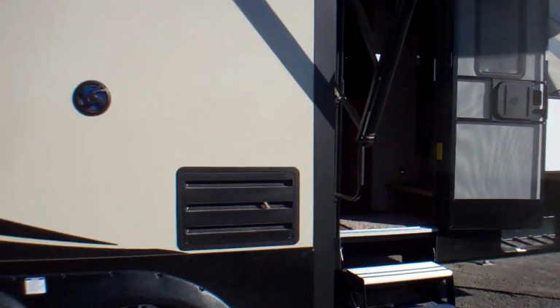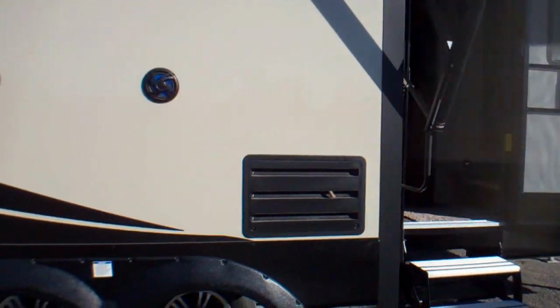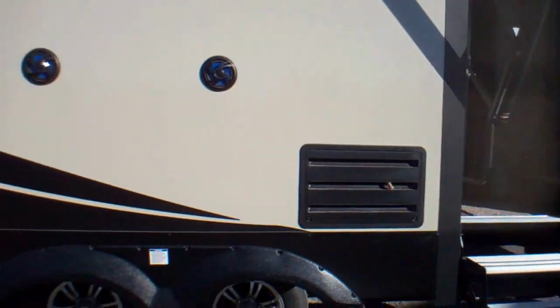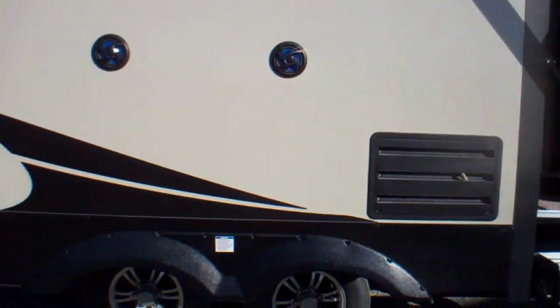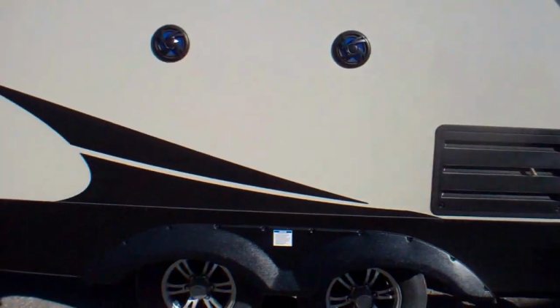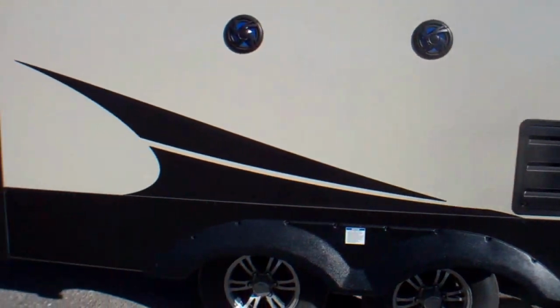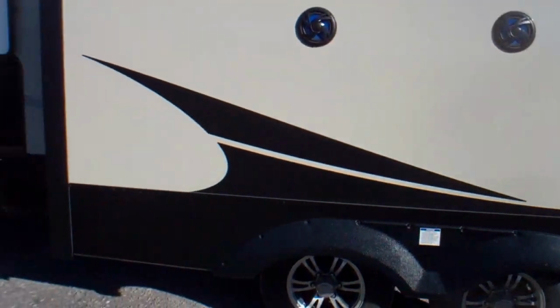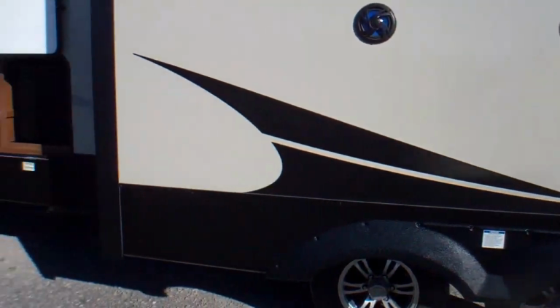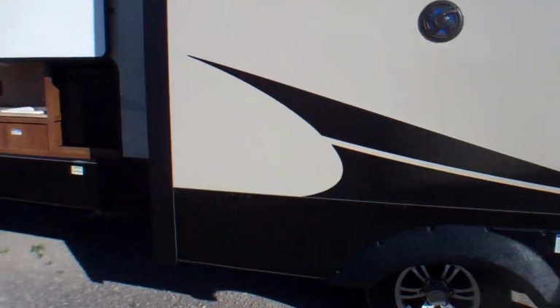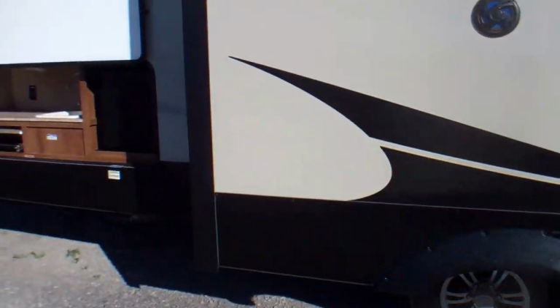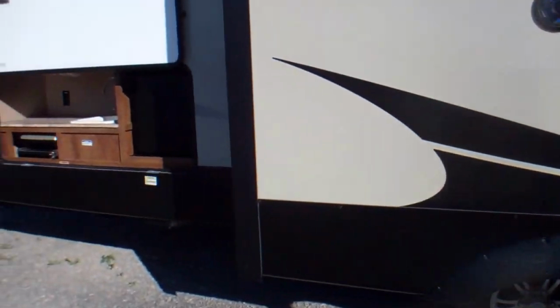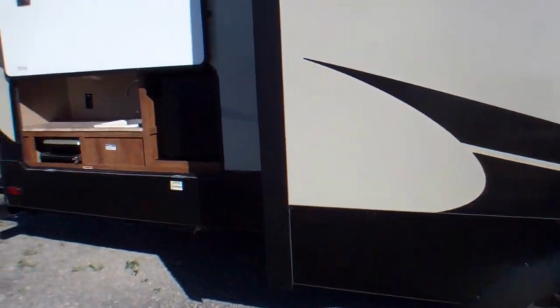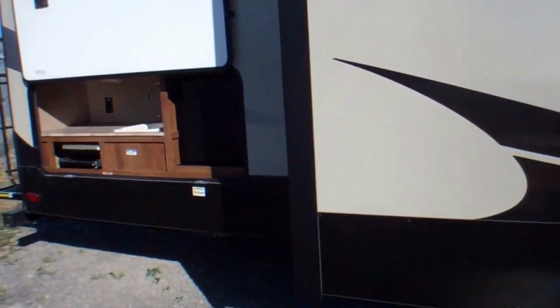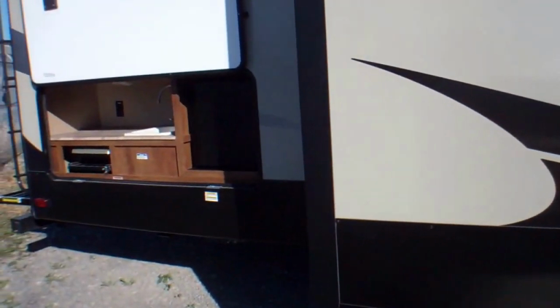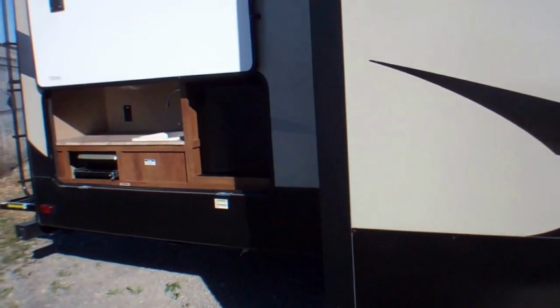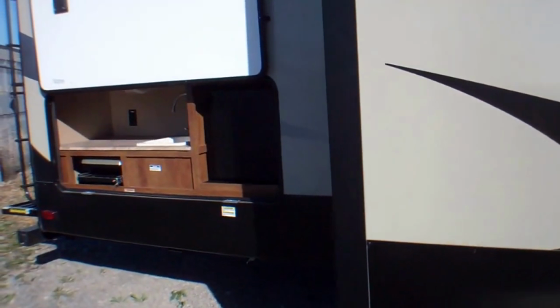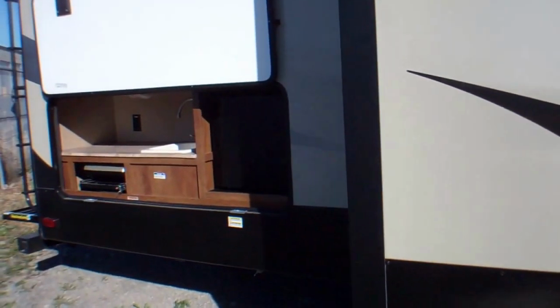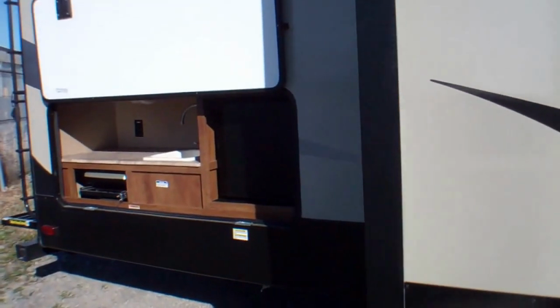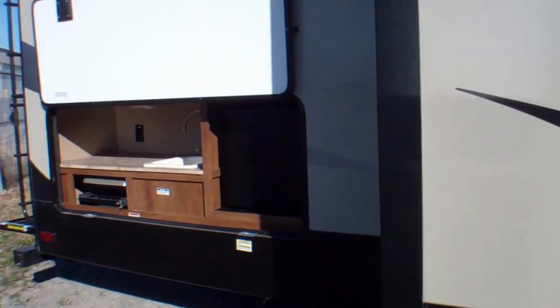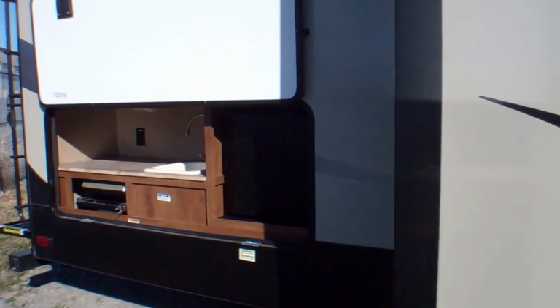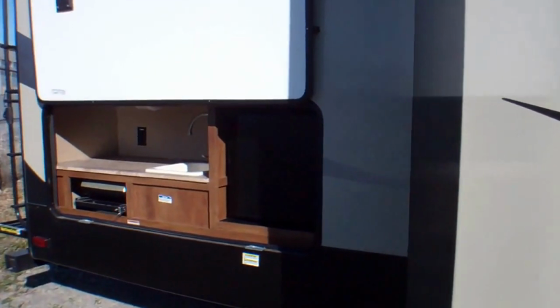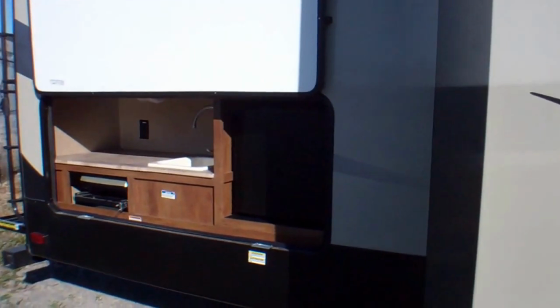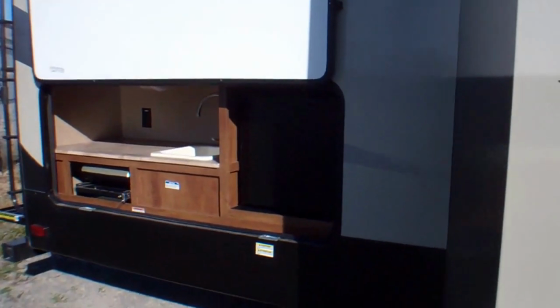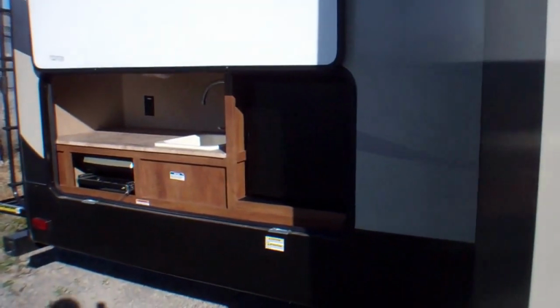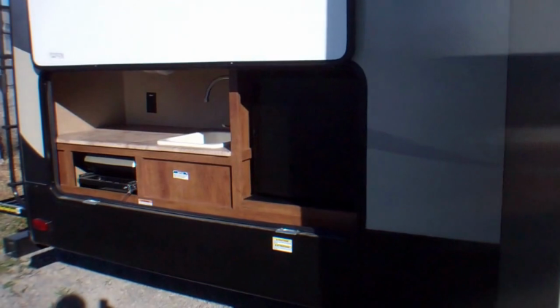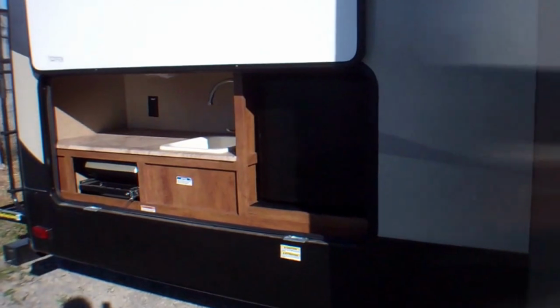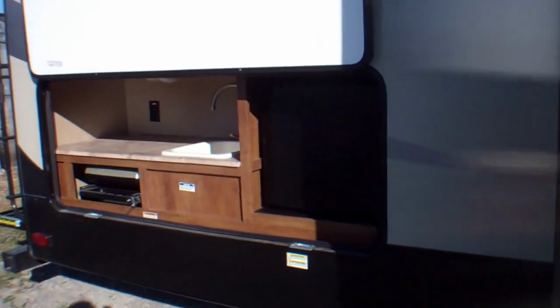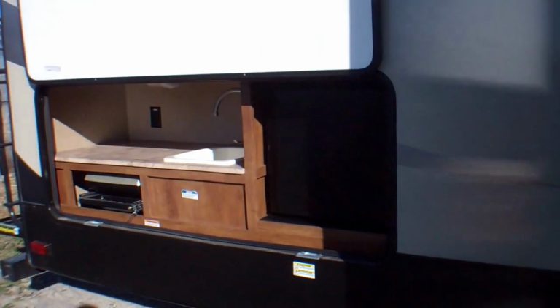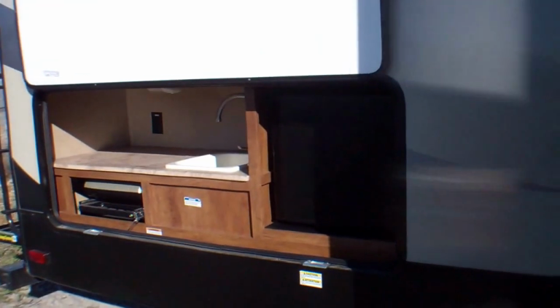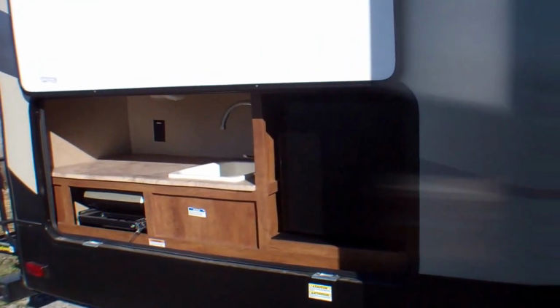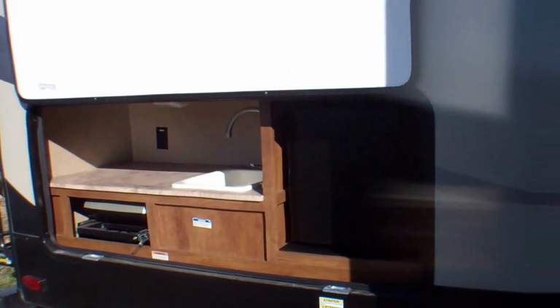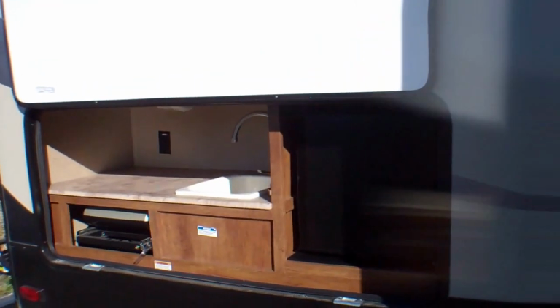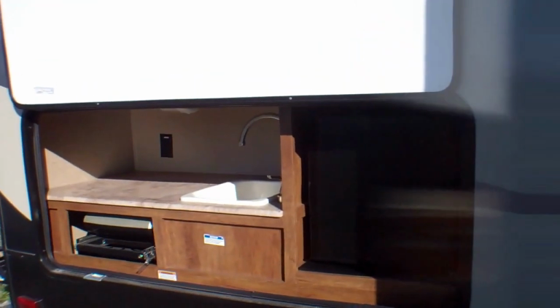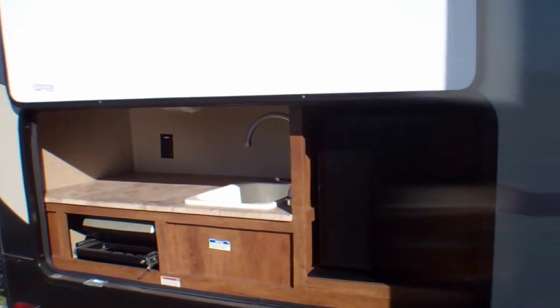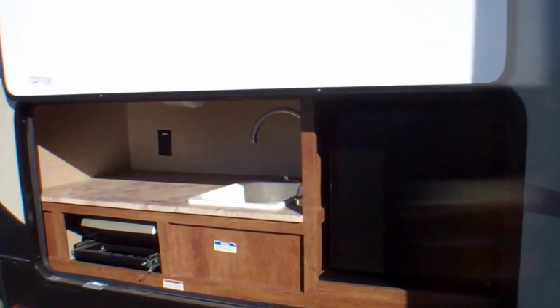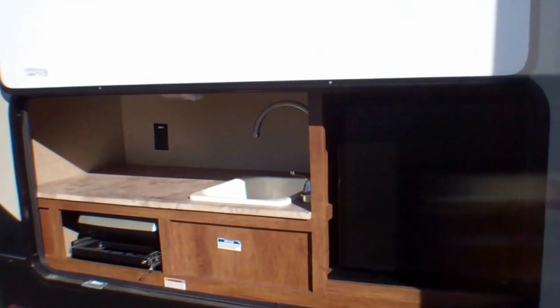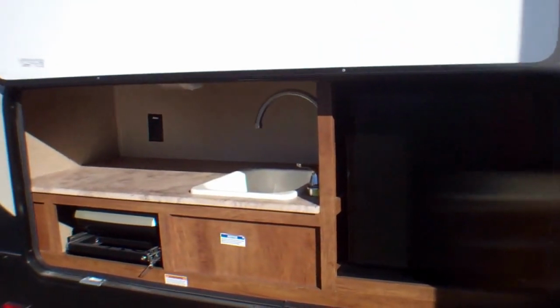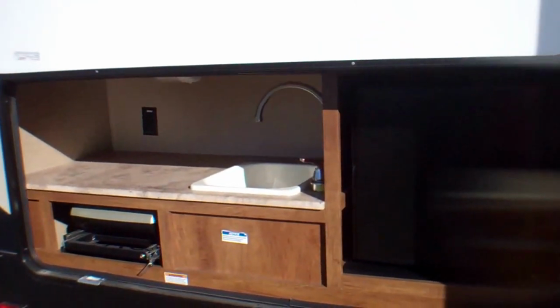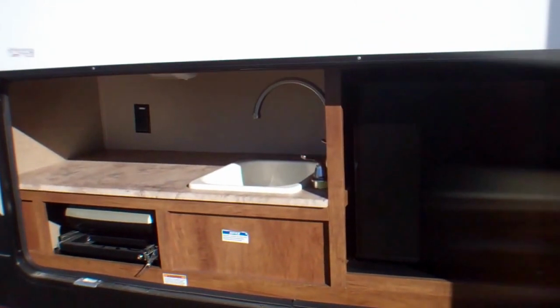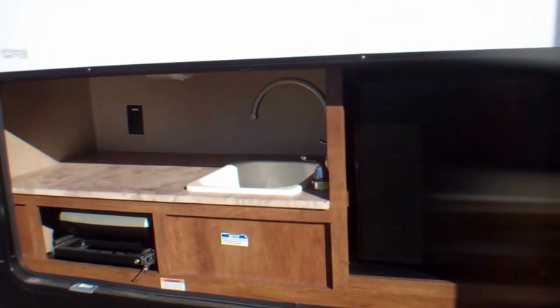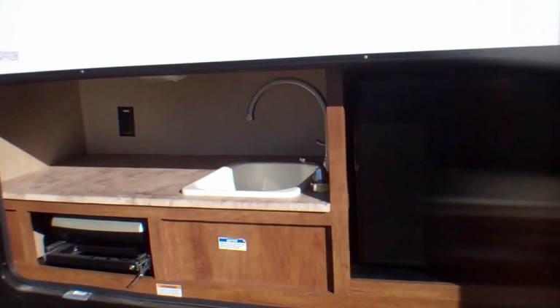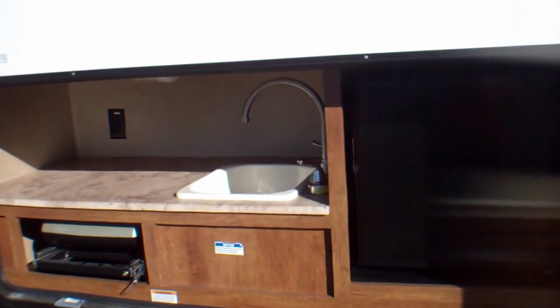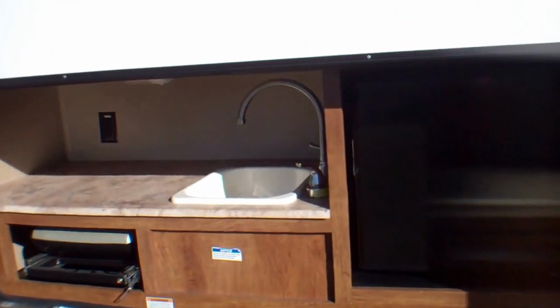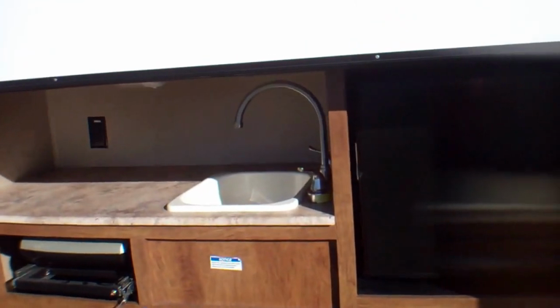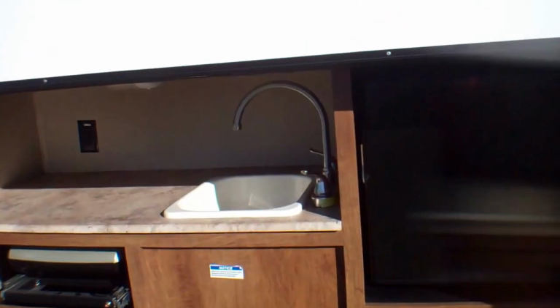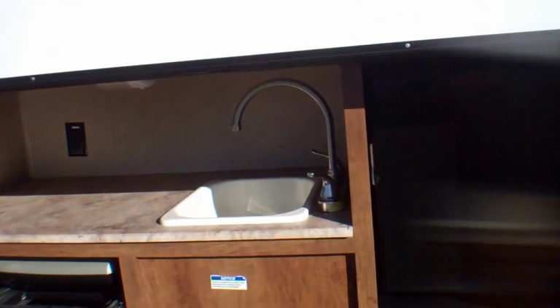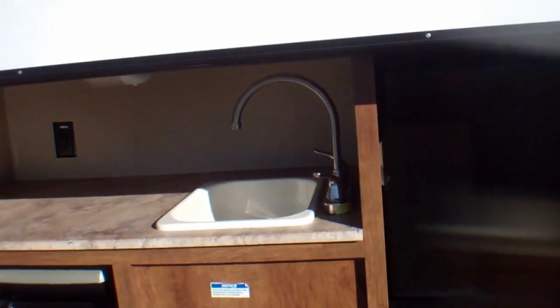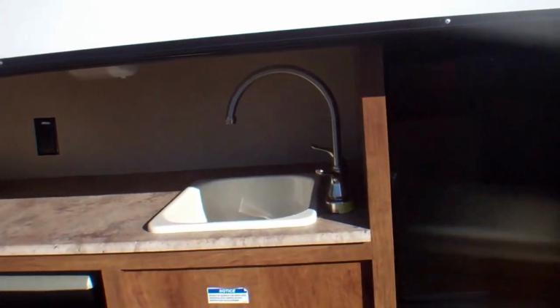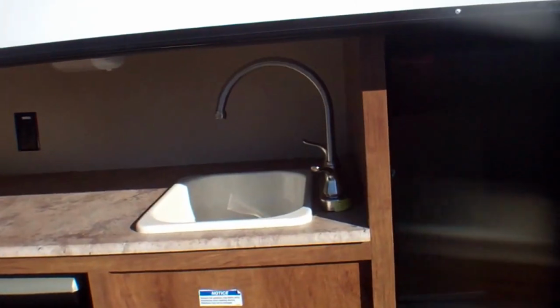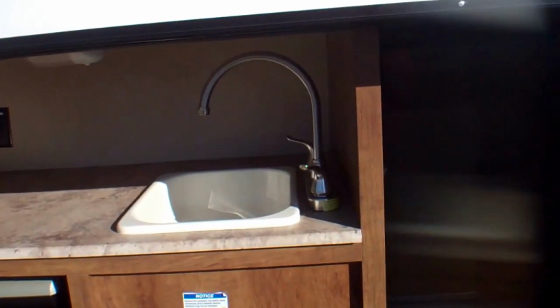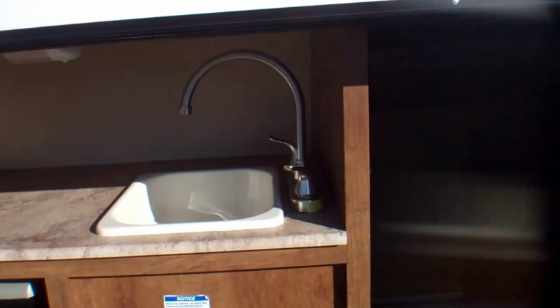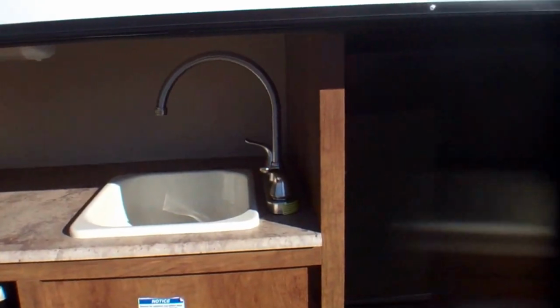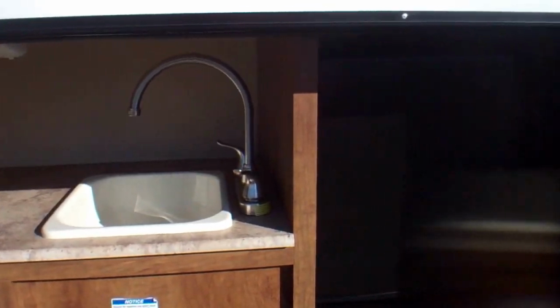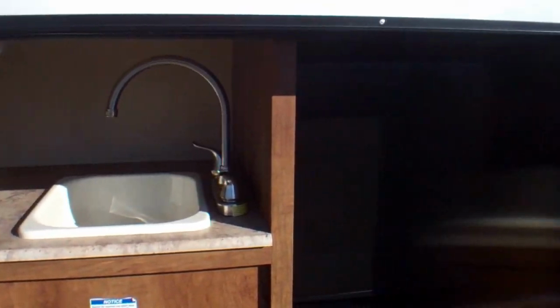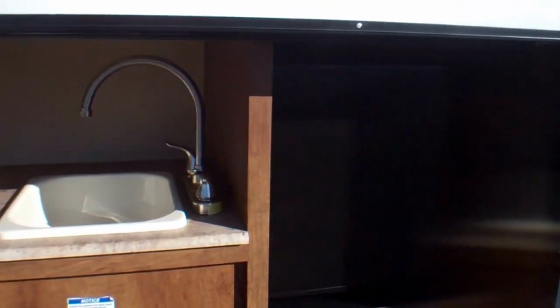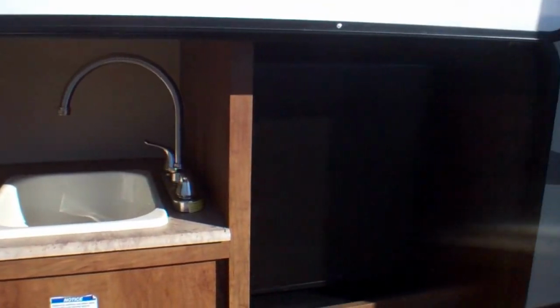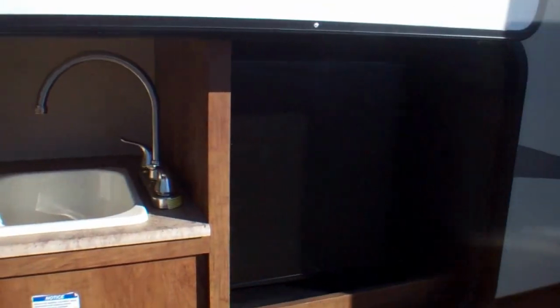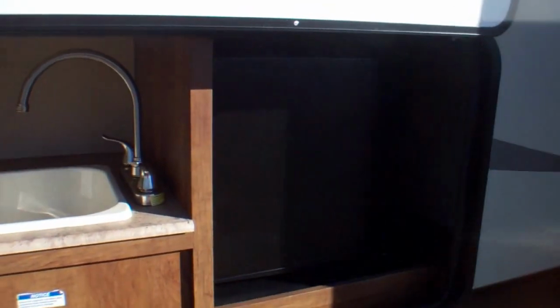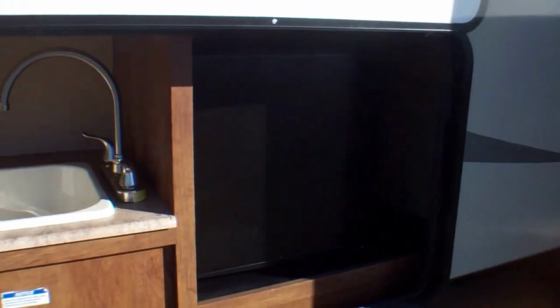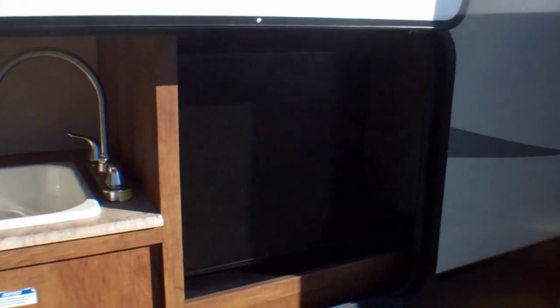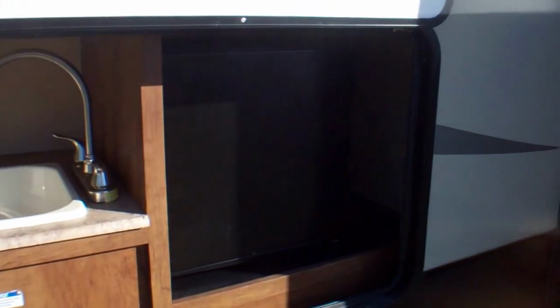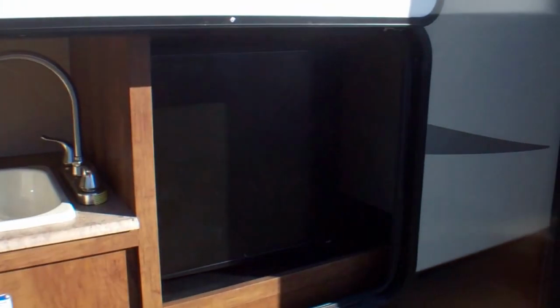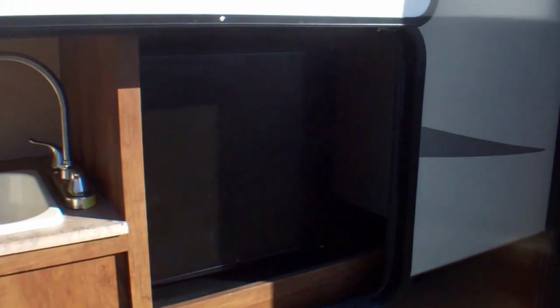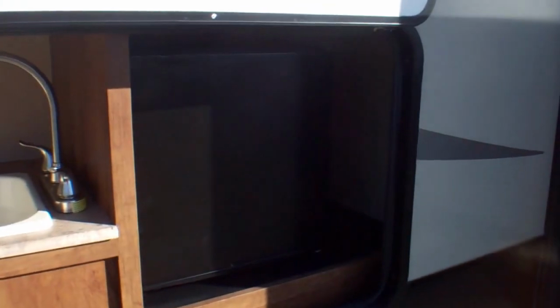At the back of the trailer here we have the outdoor kitchen with the grill, hot and cold water with a big sink. And we have the fridge.